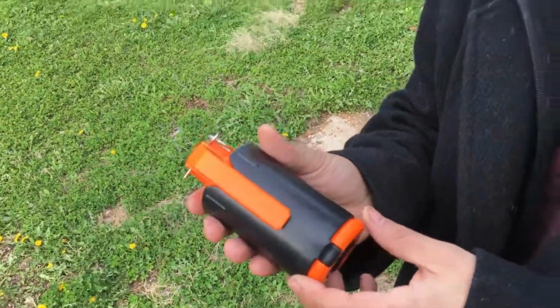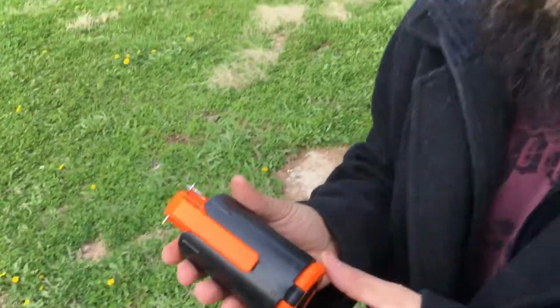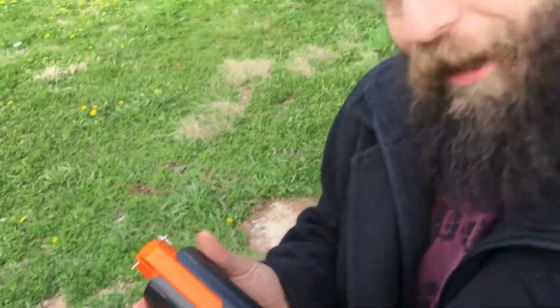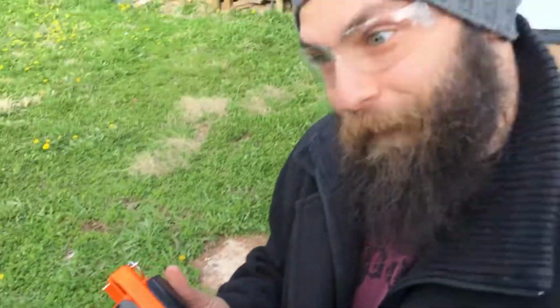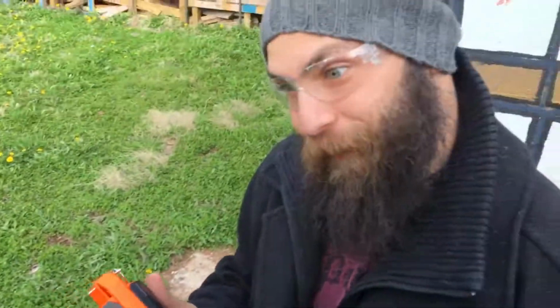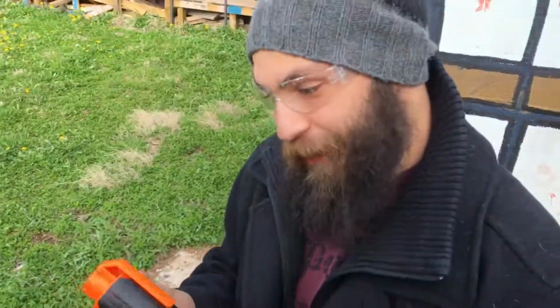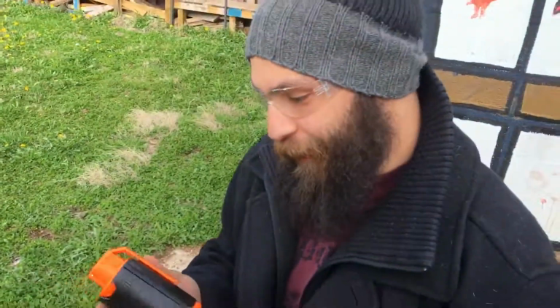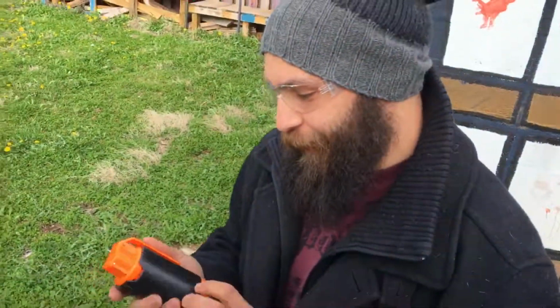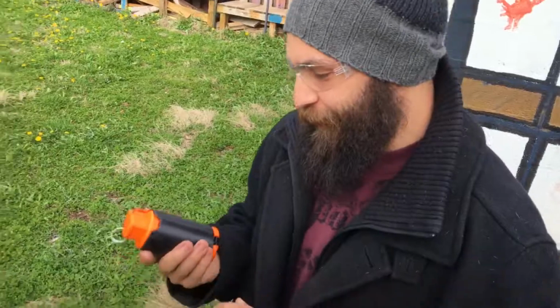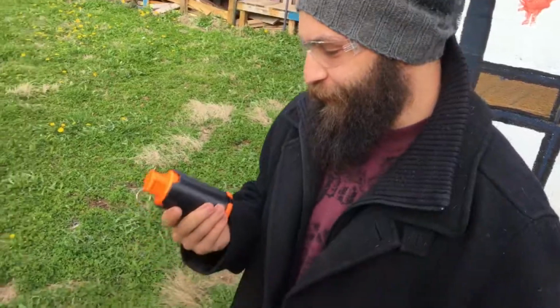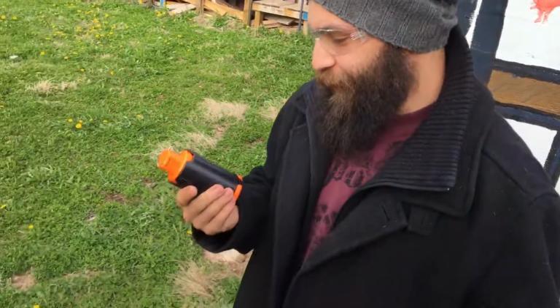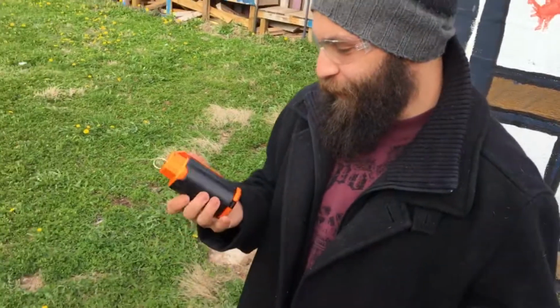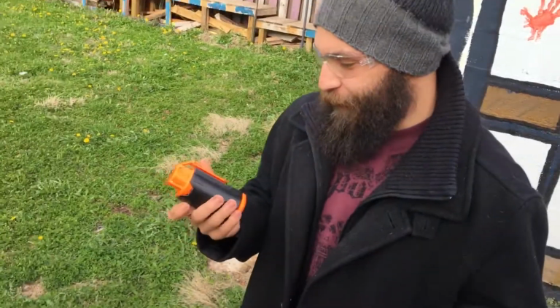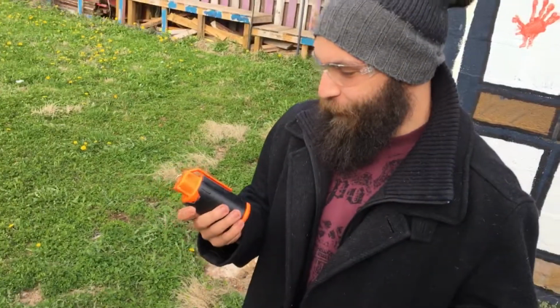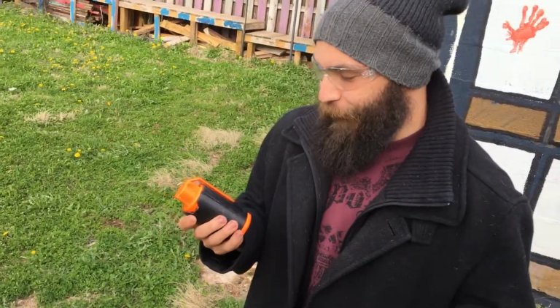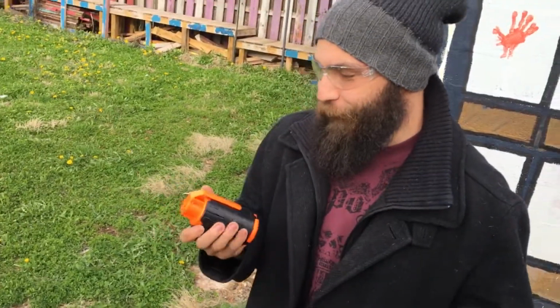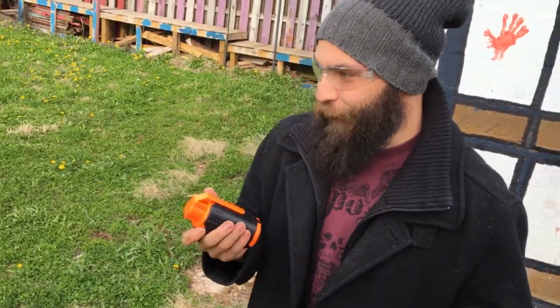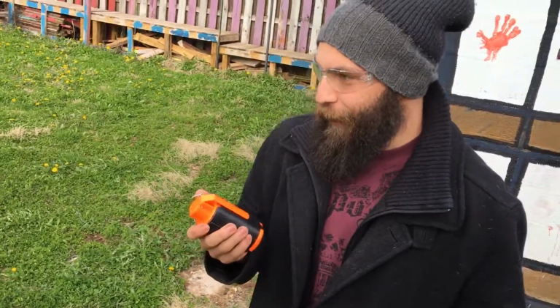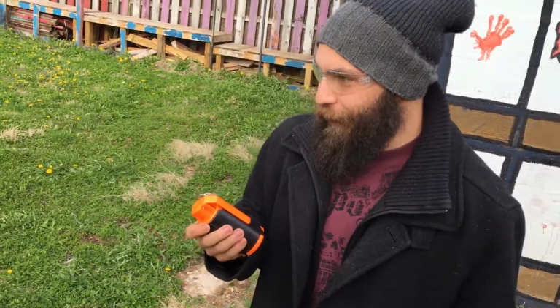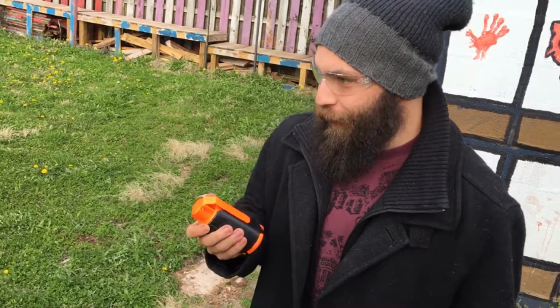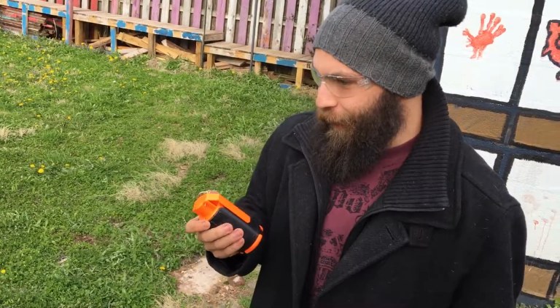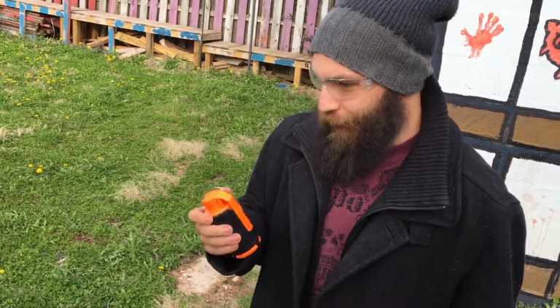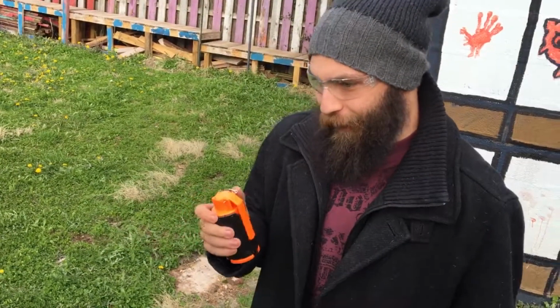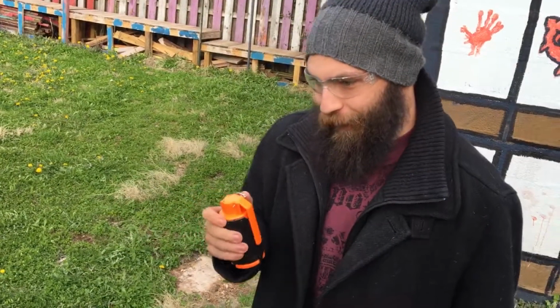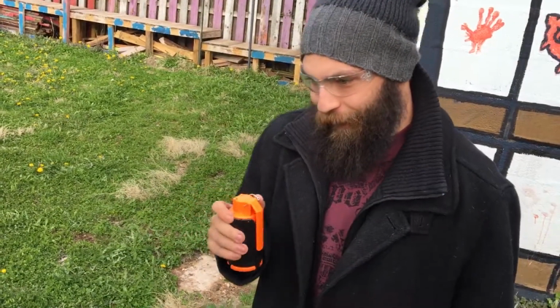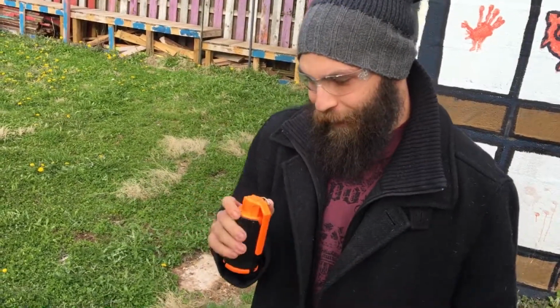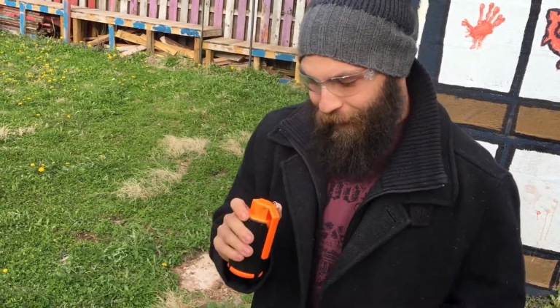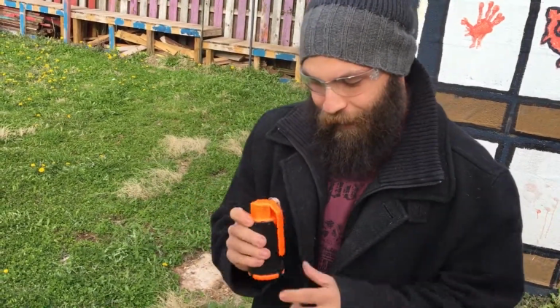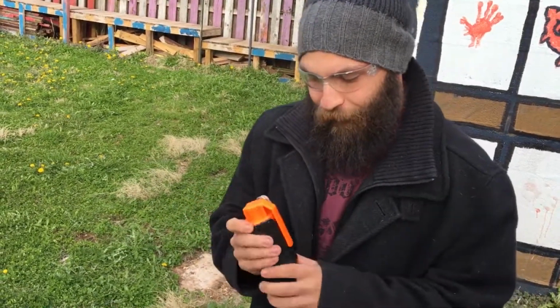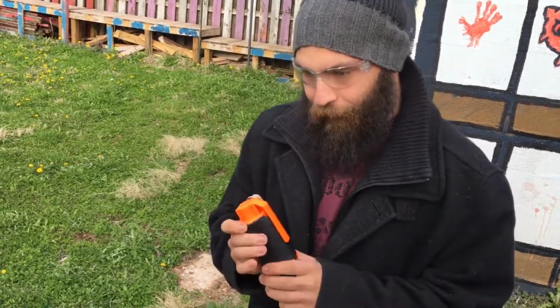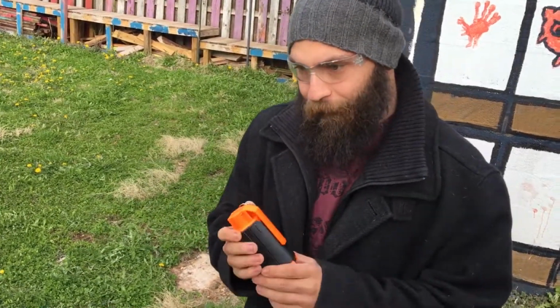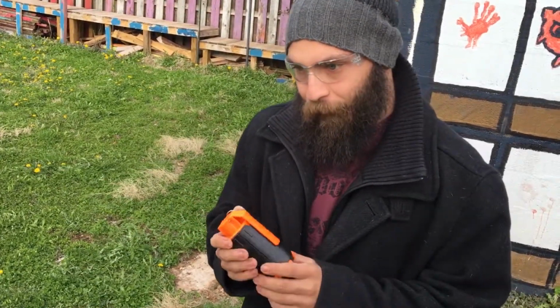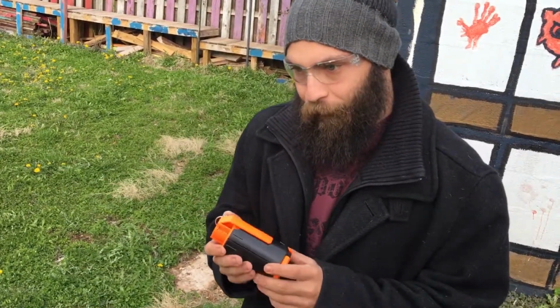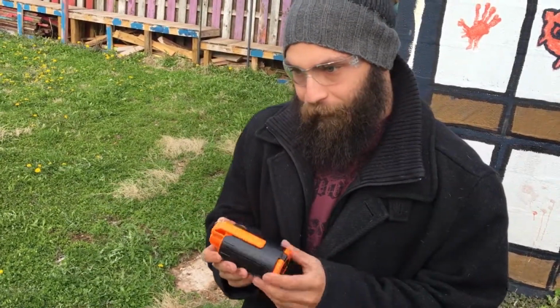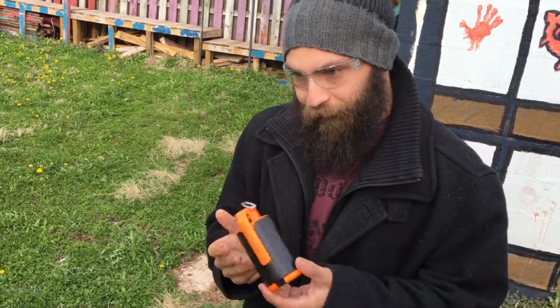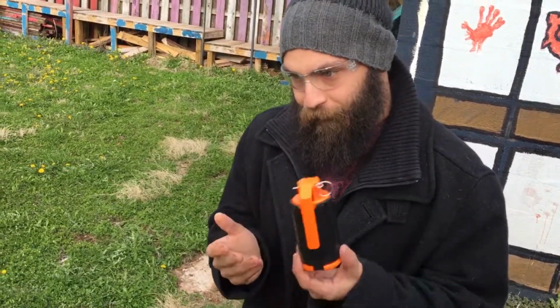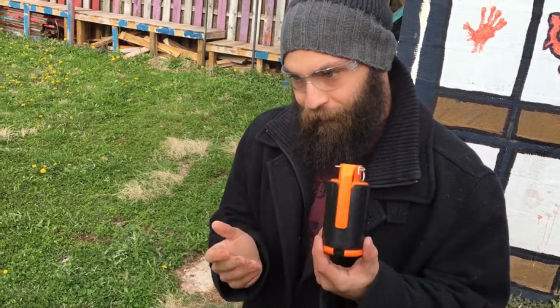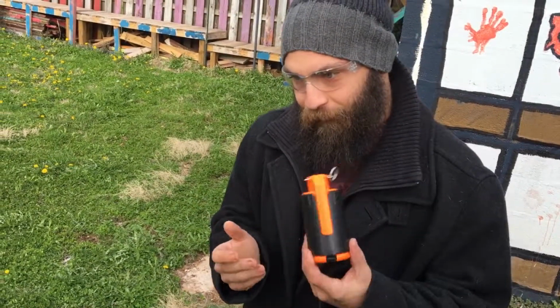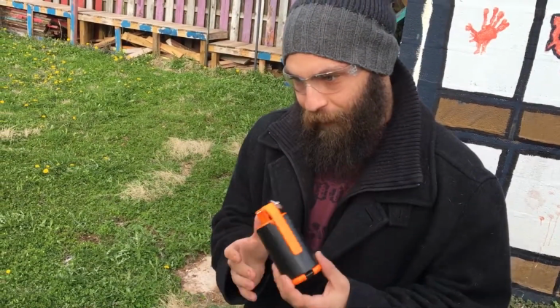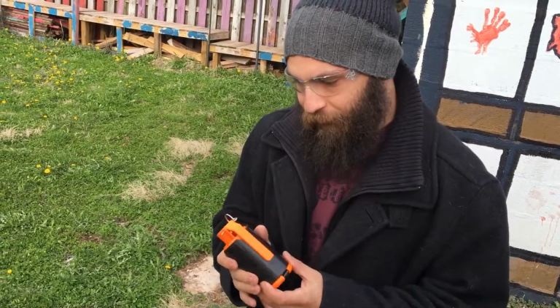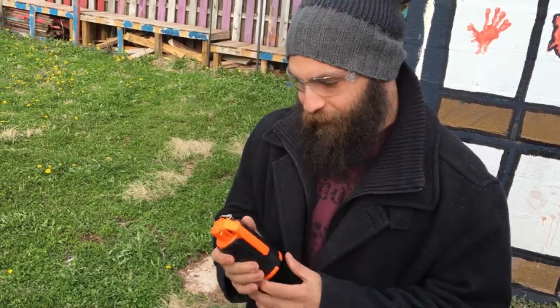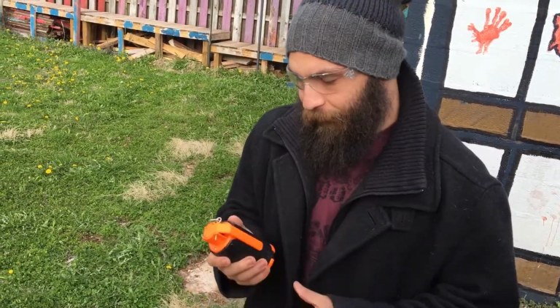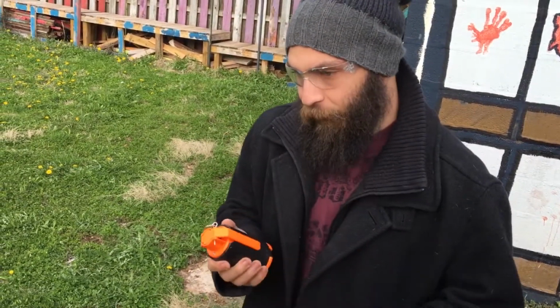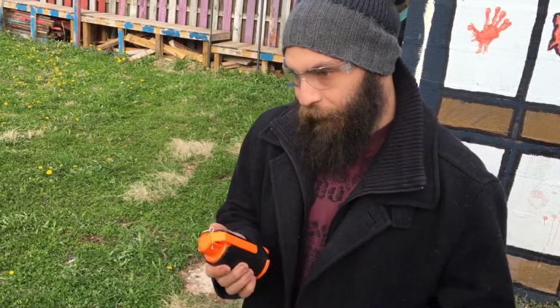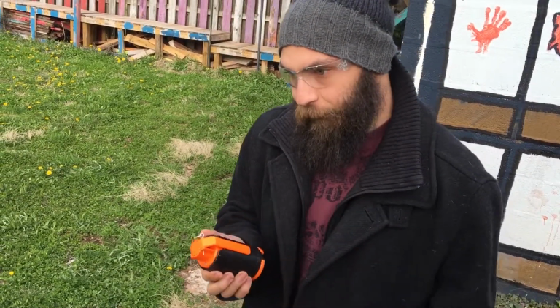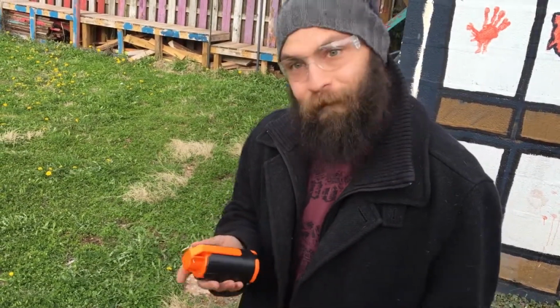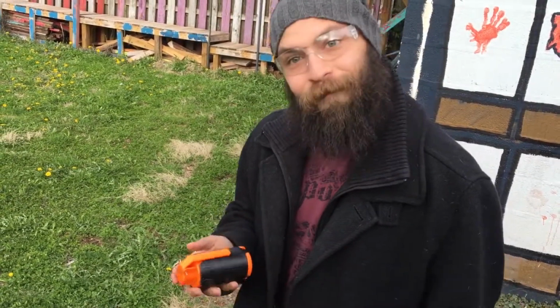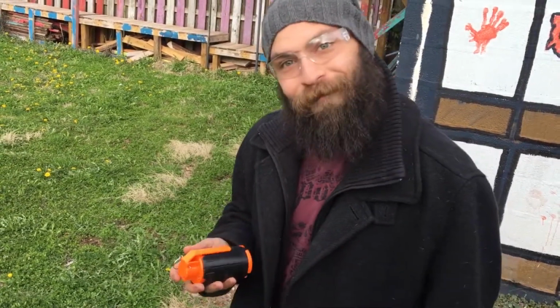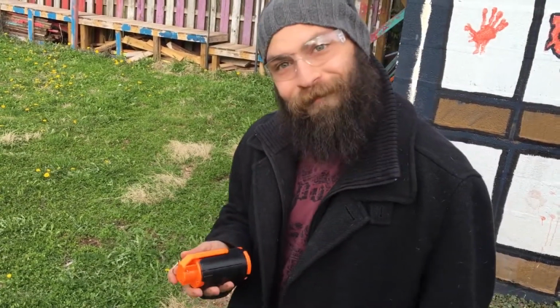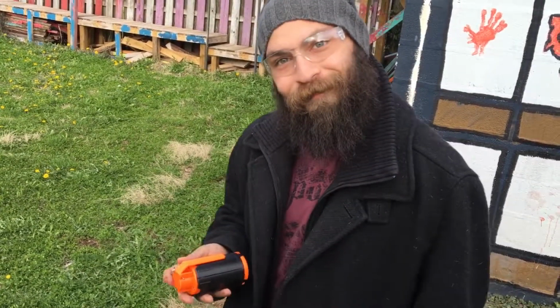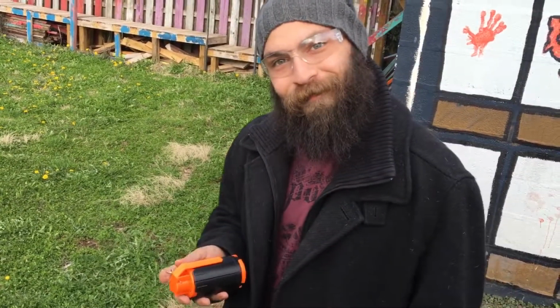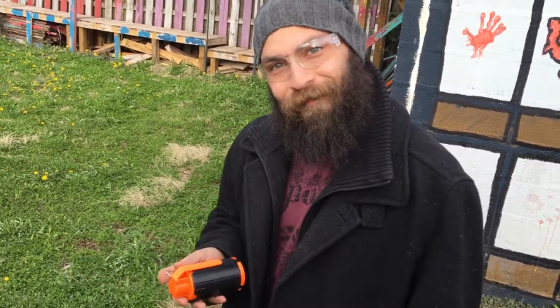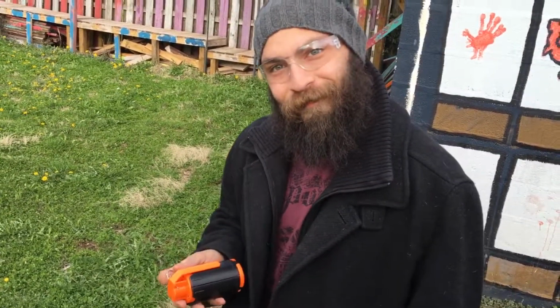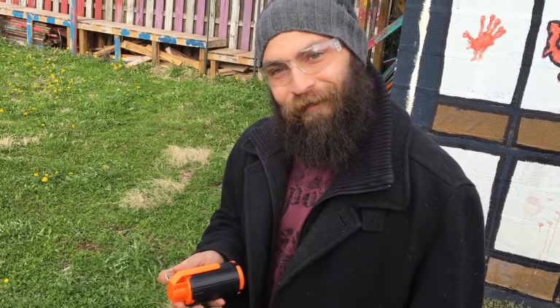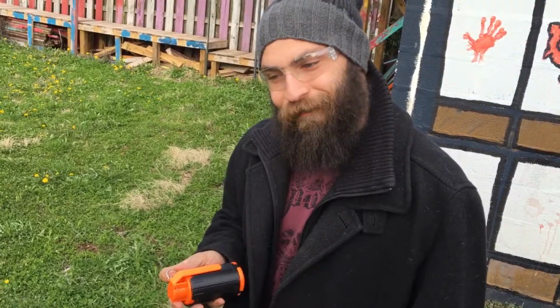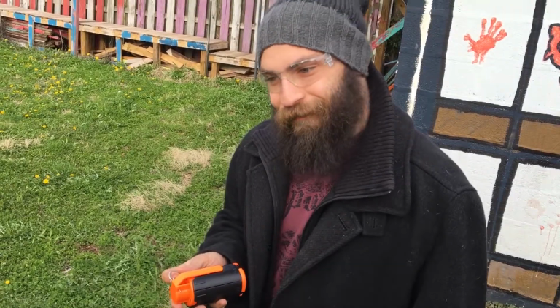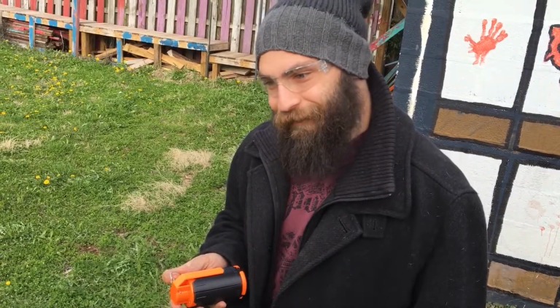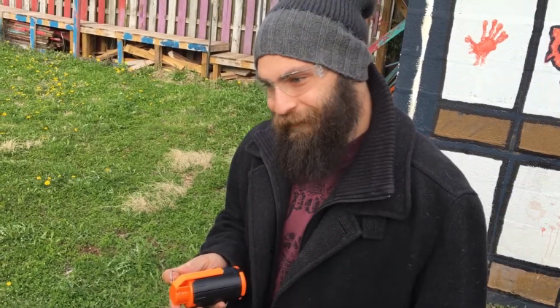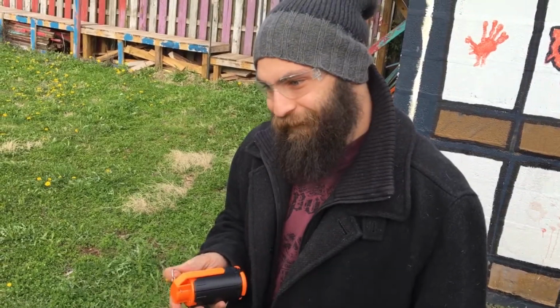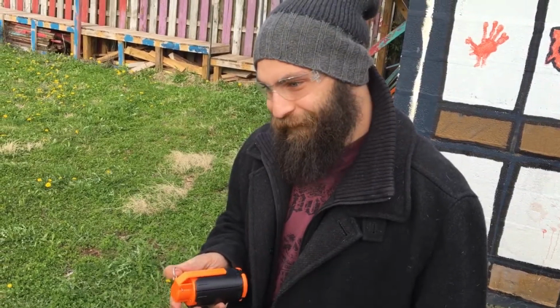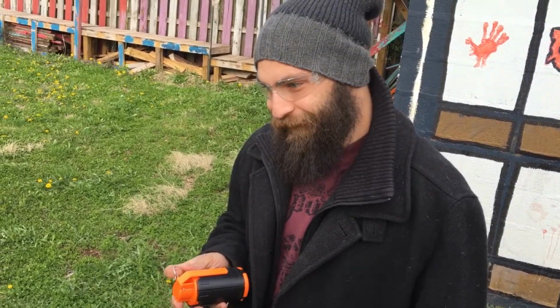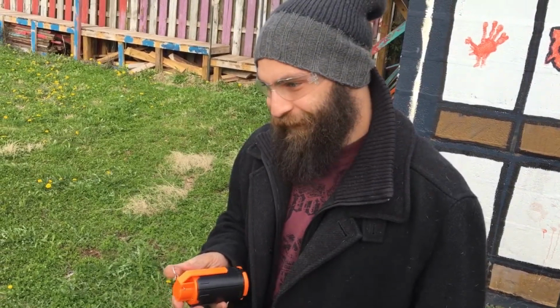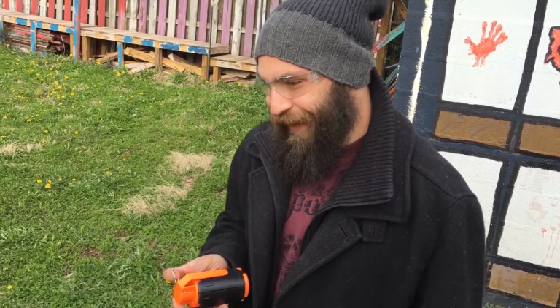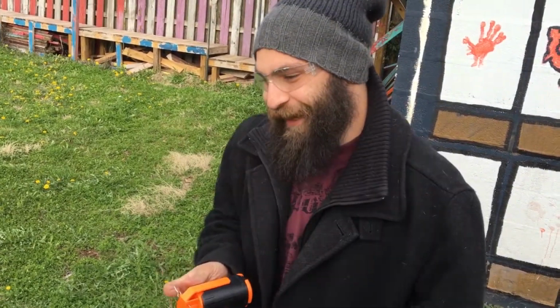Thanks to Lightake for sending us this awesome Nerf grenade. Looking forward to other stuff to review. Bye!